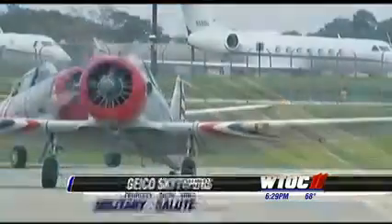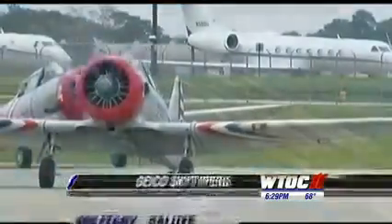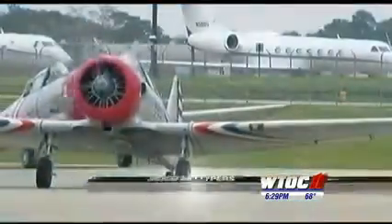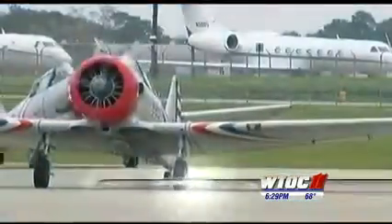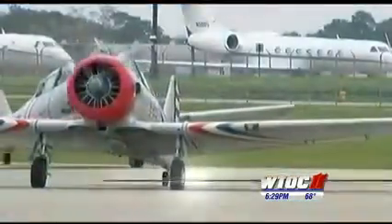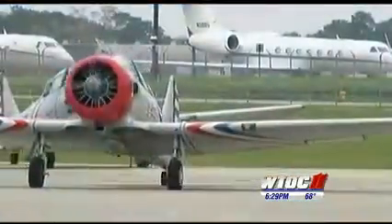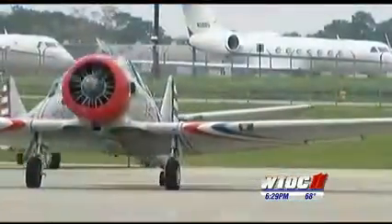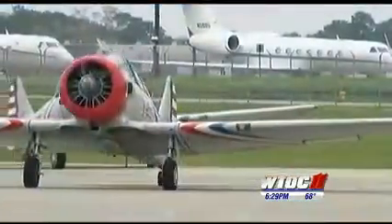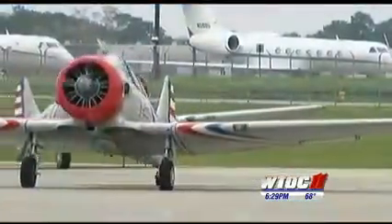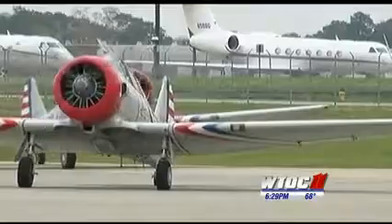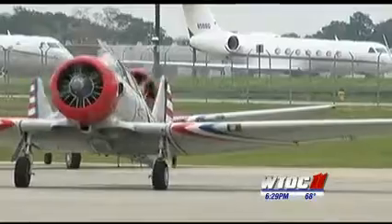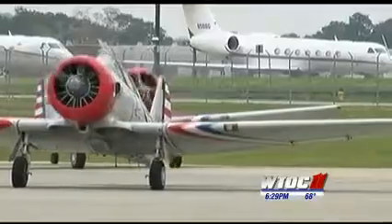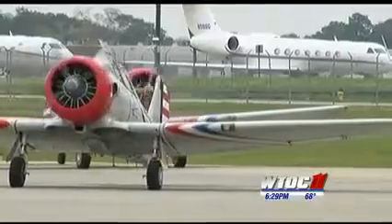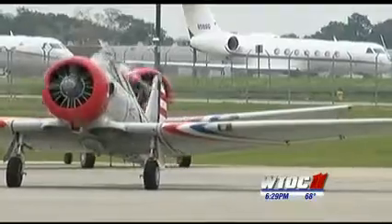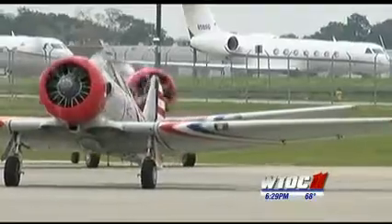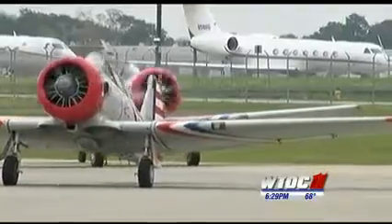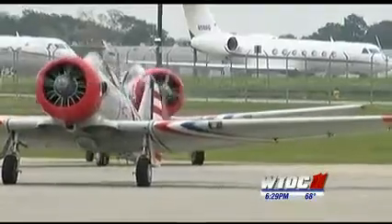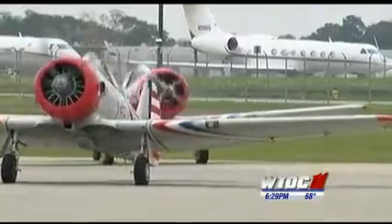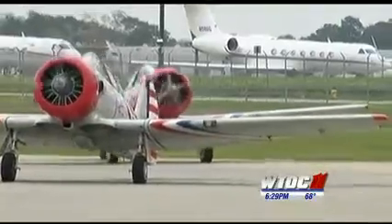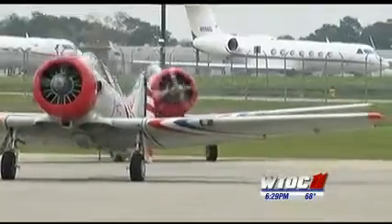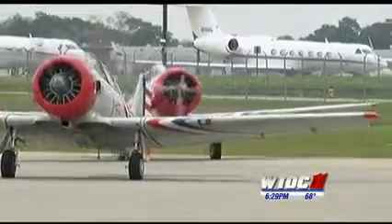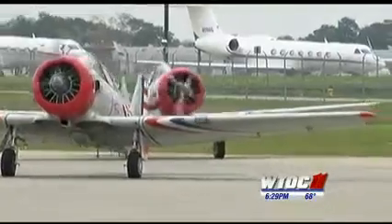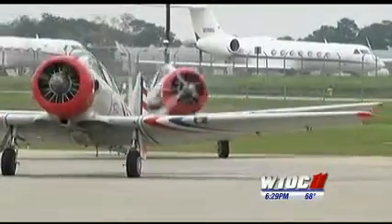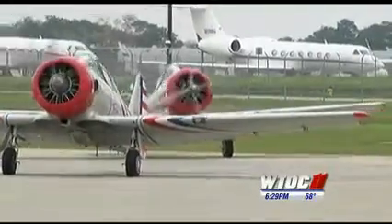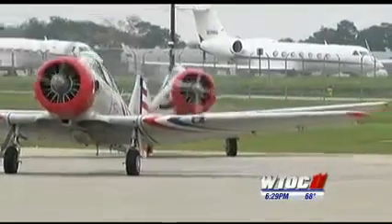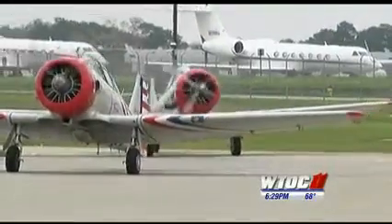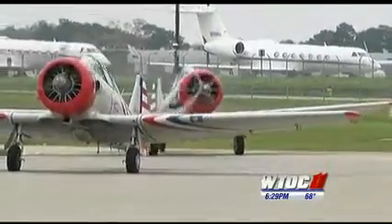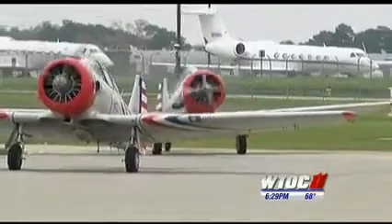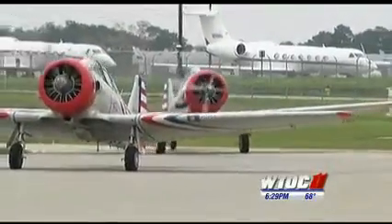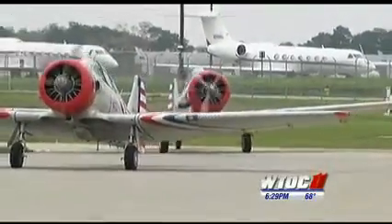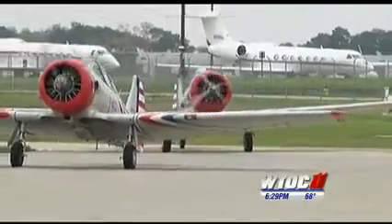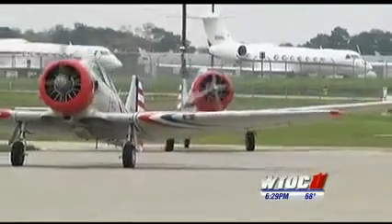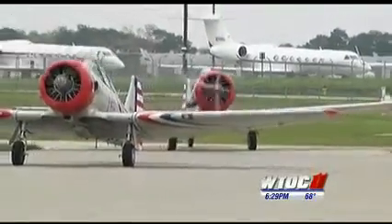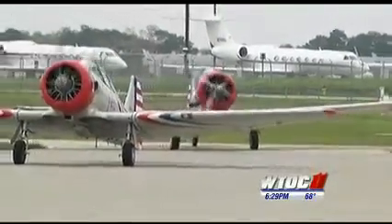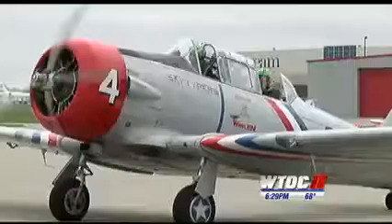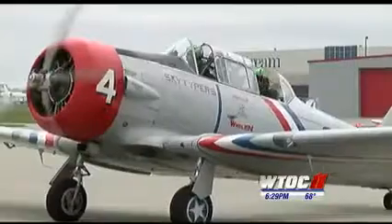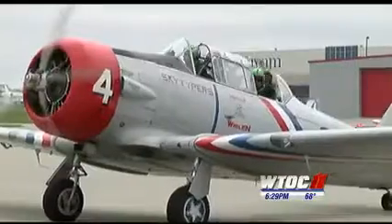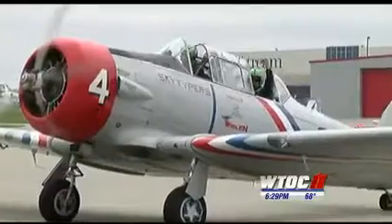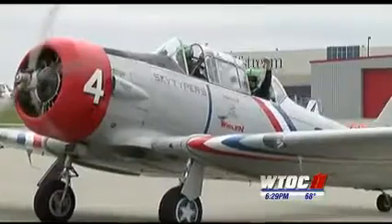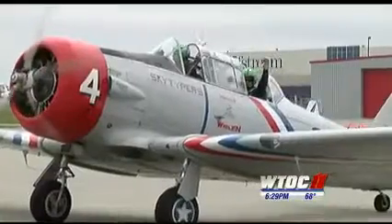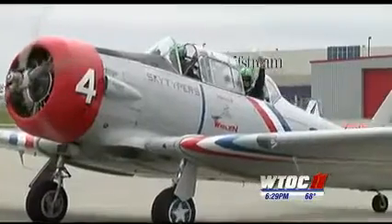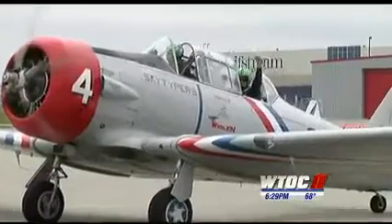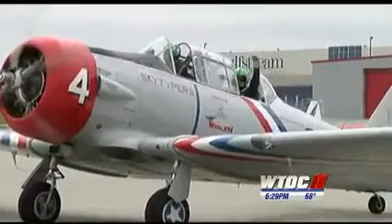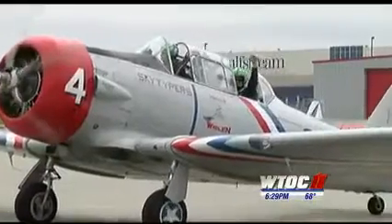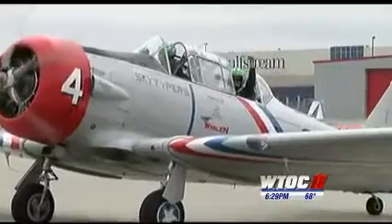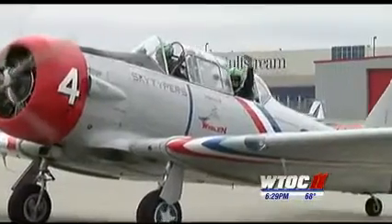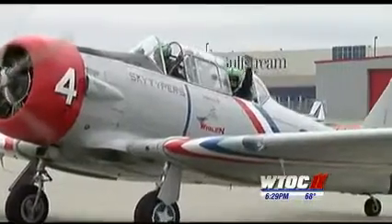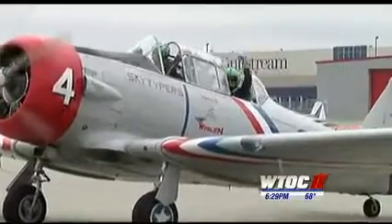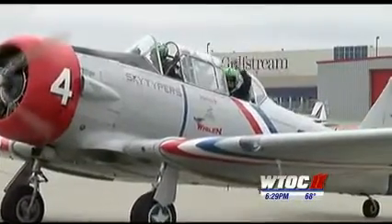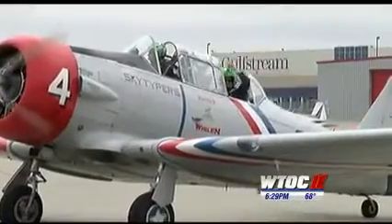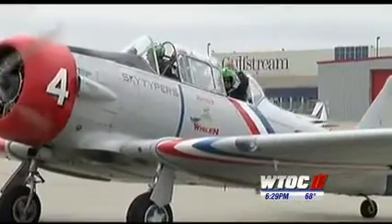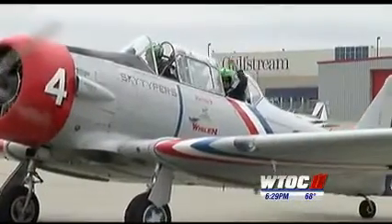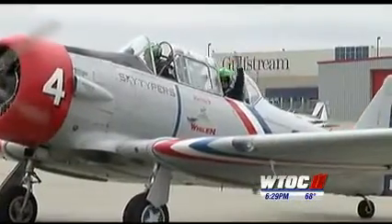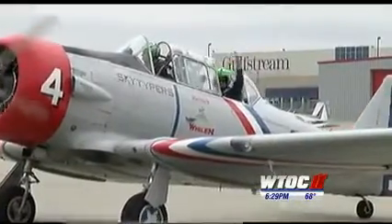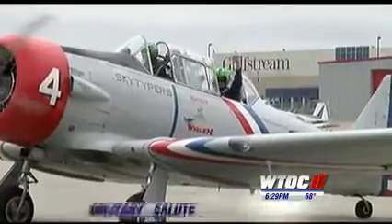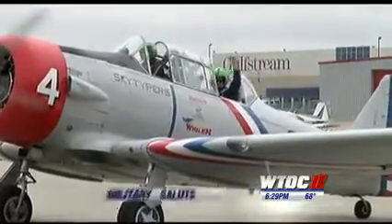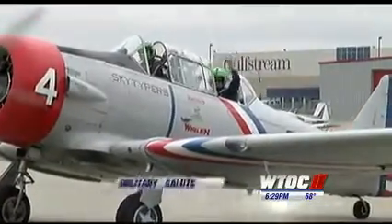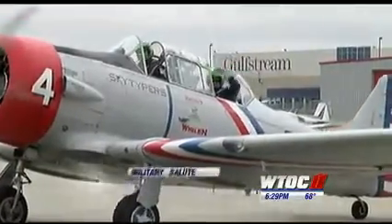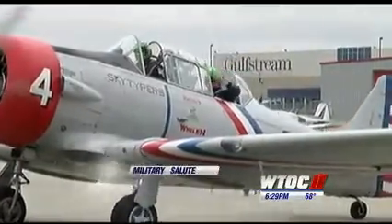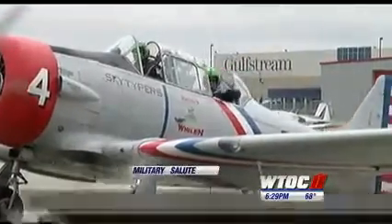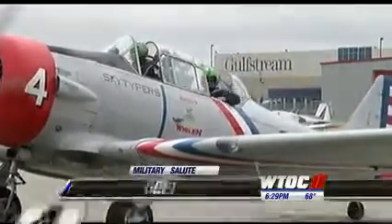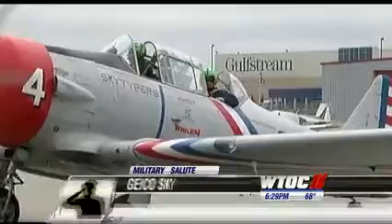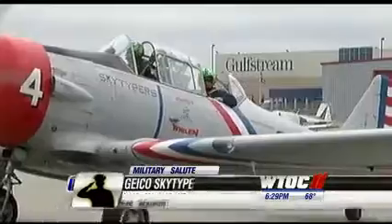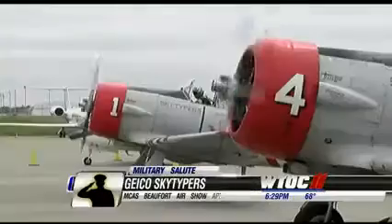When machine and man are evenly matched, you can press yourself, and if you can handle it, the plane can handle it — and that's just a wonderful feeling.